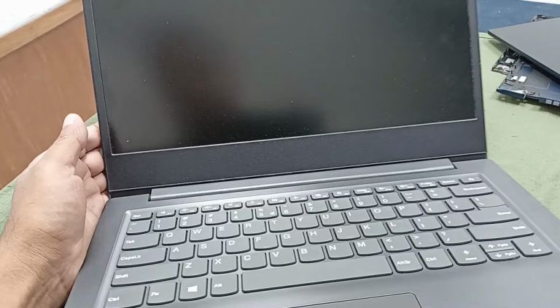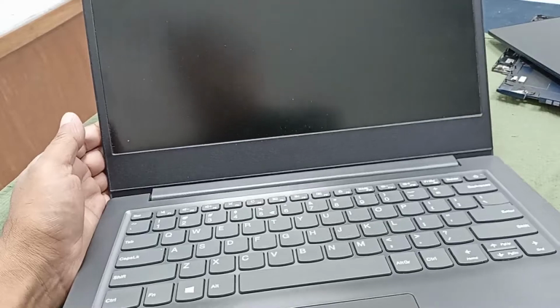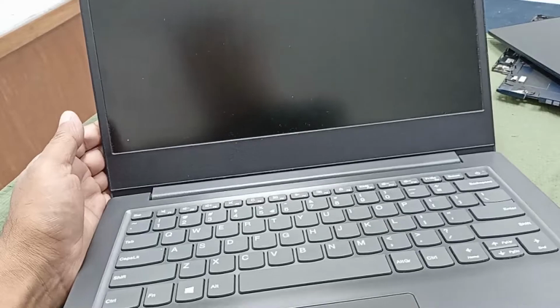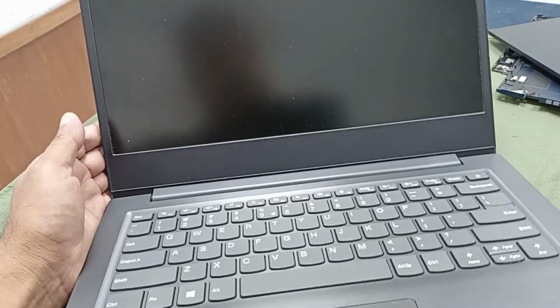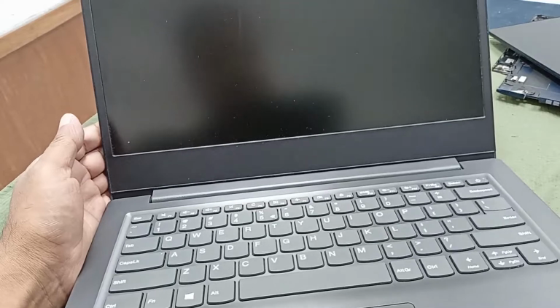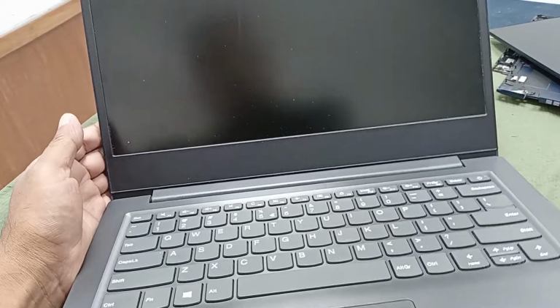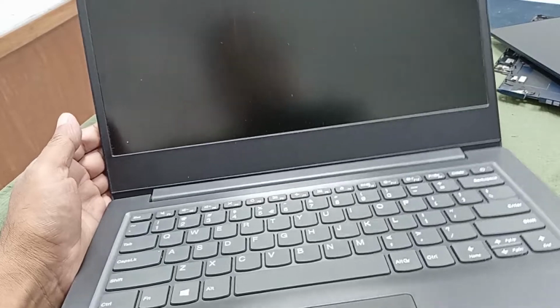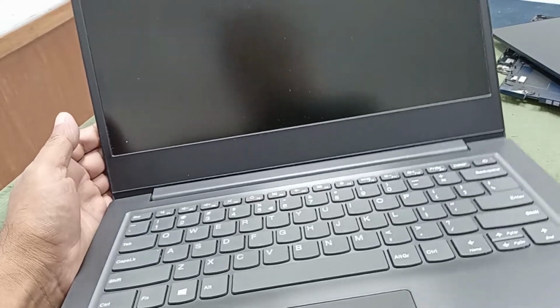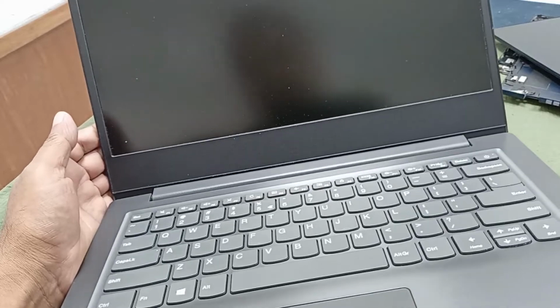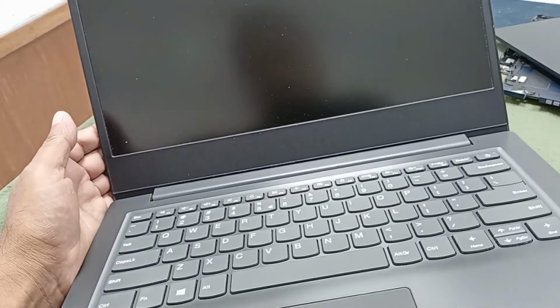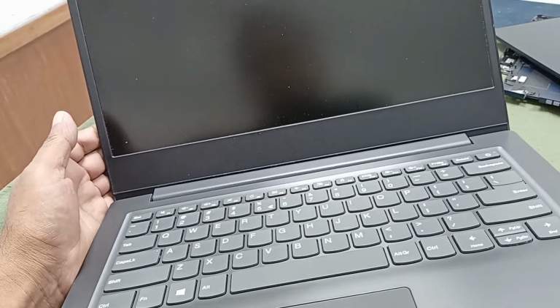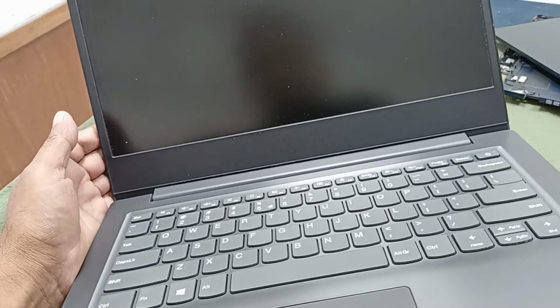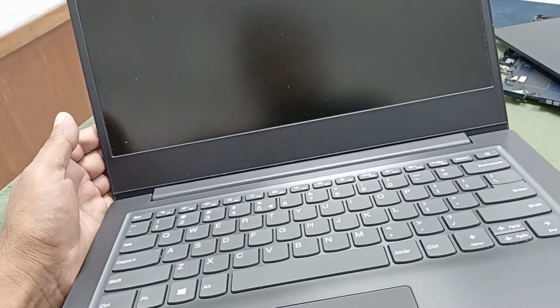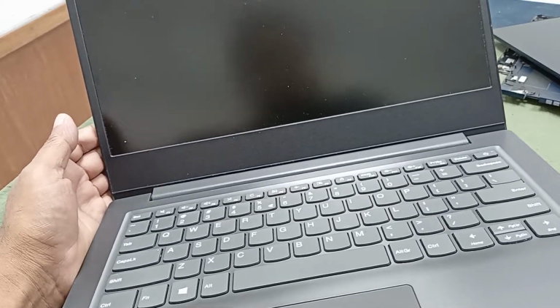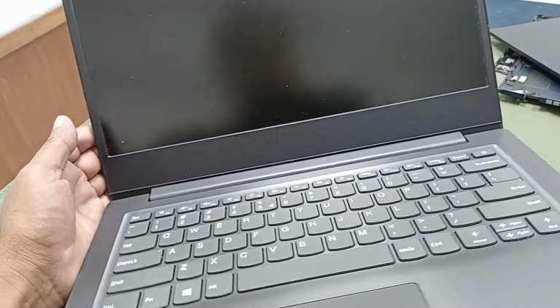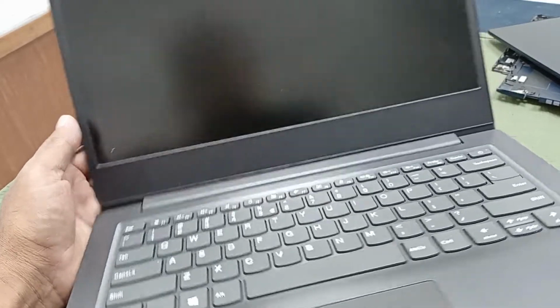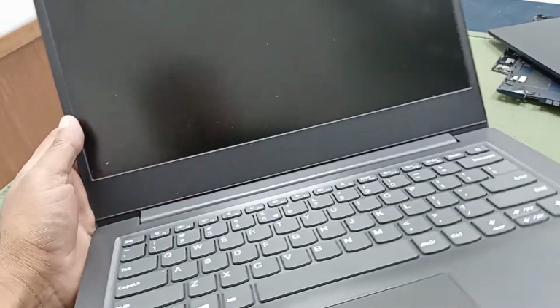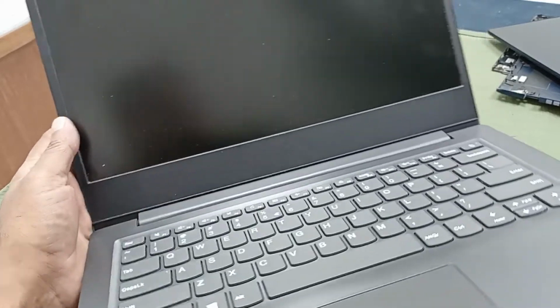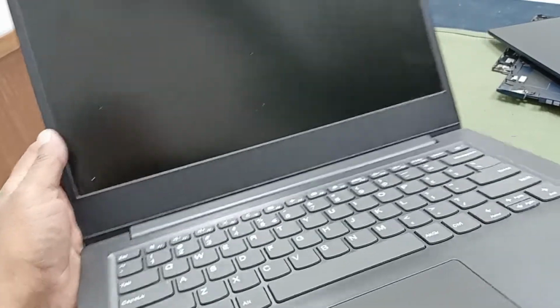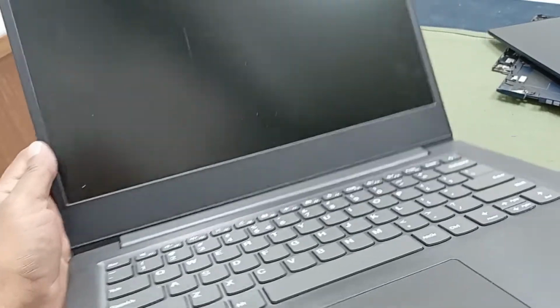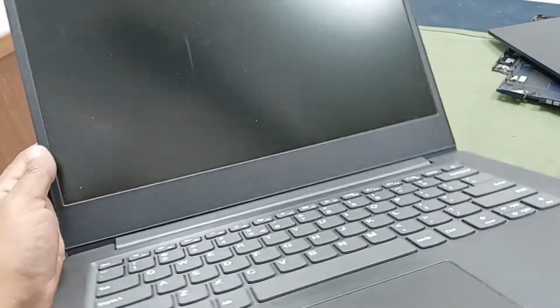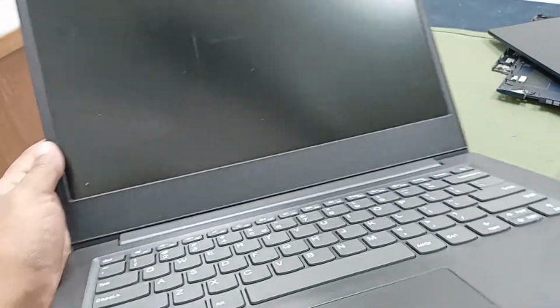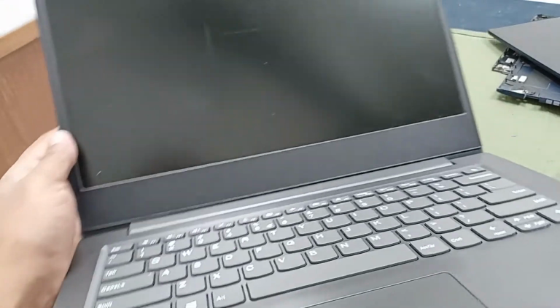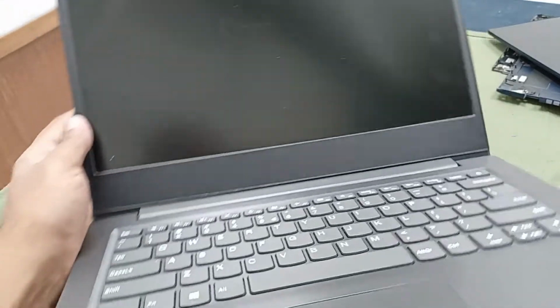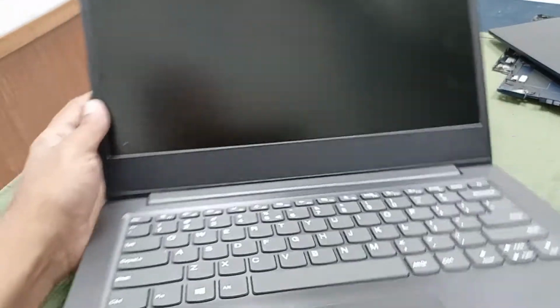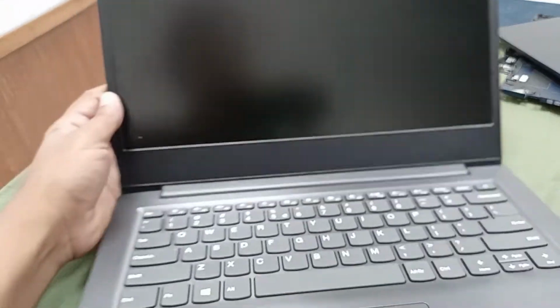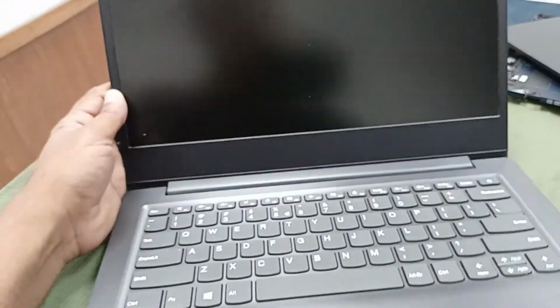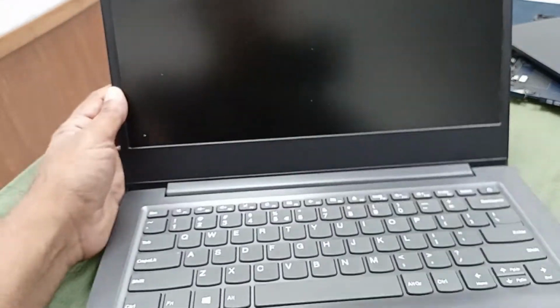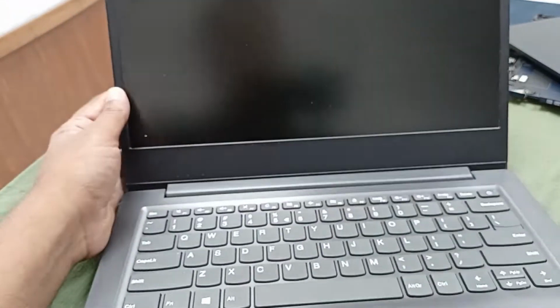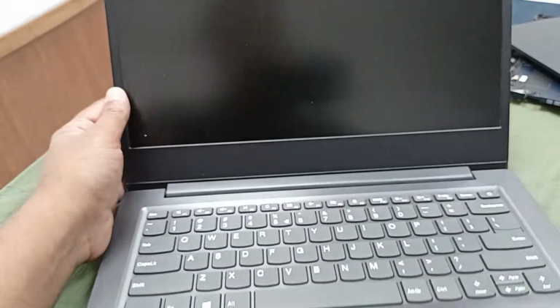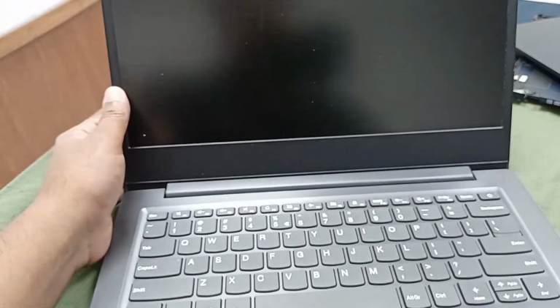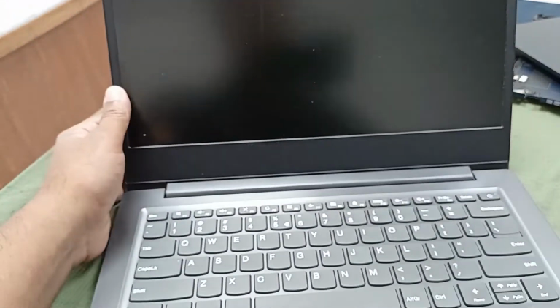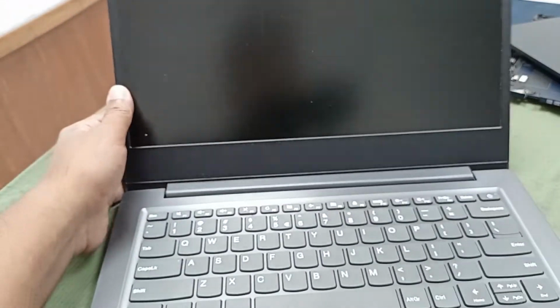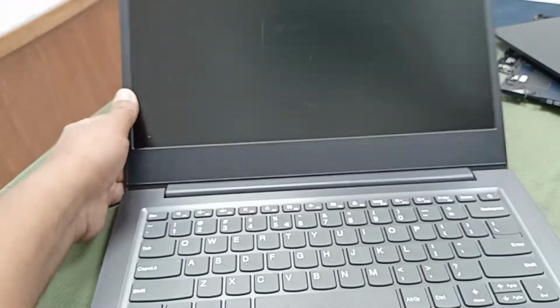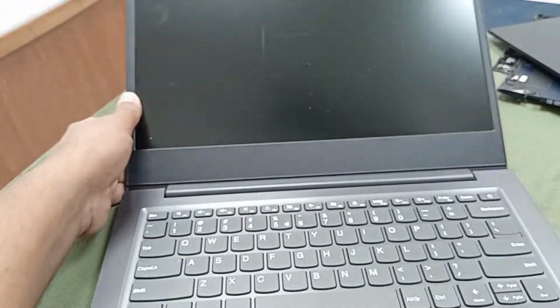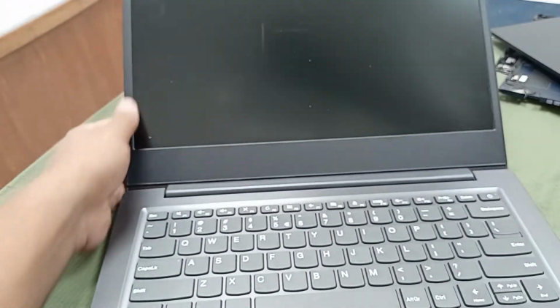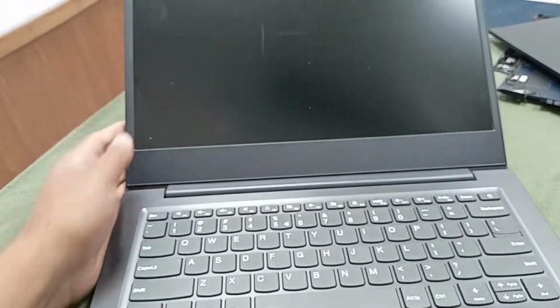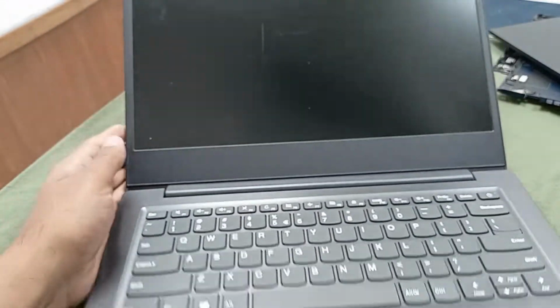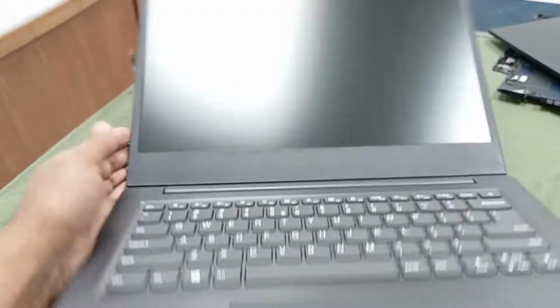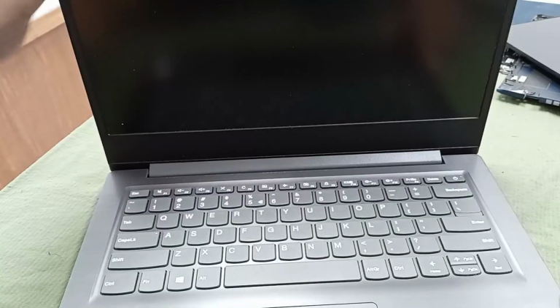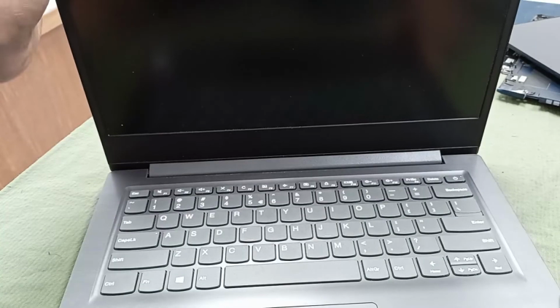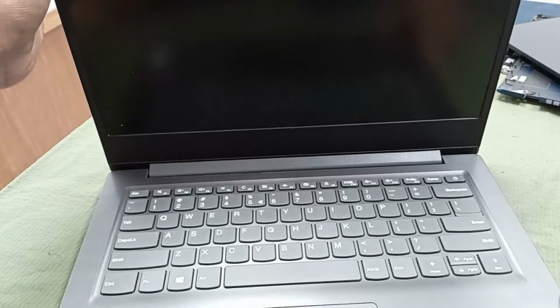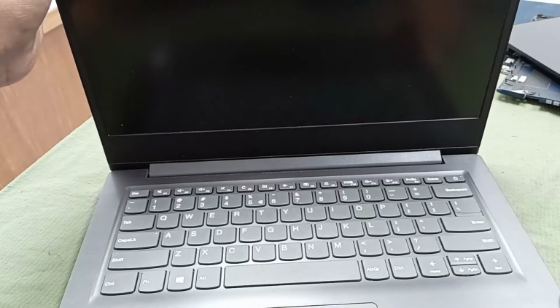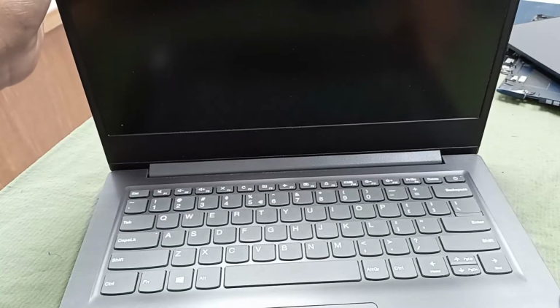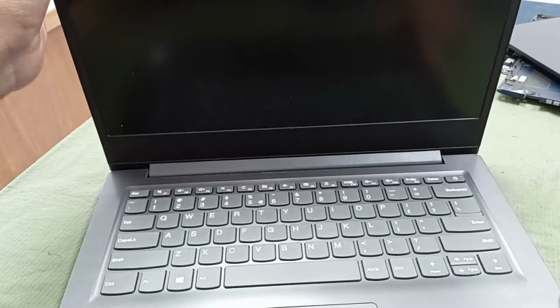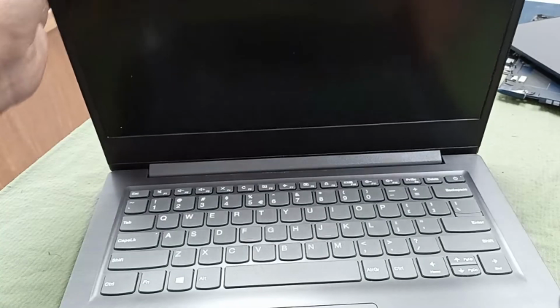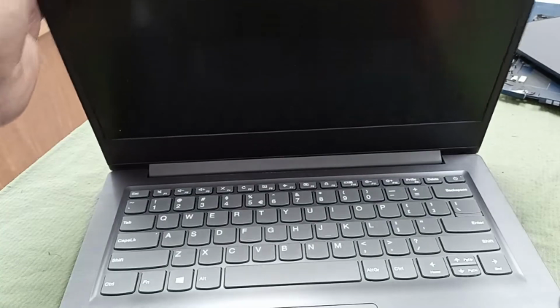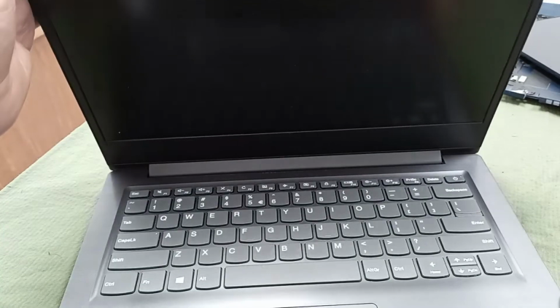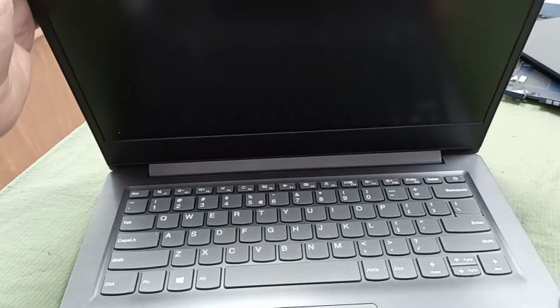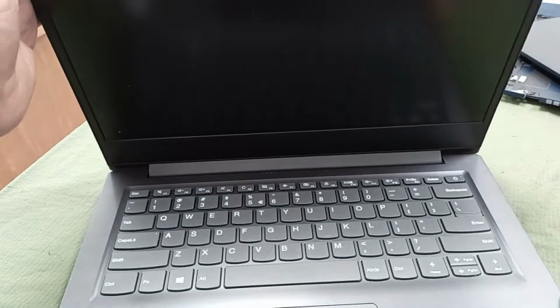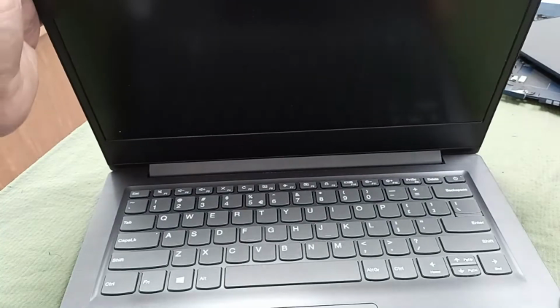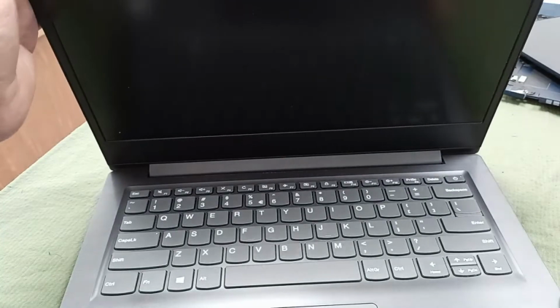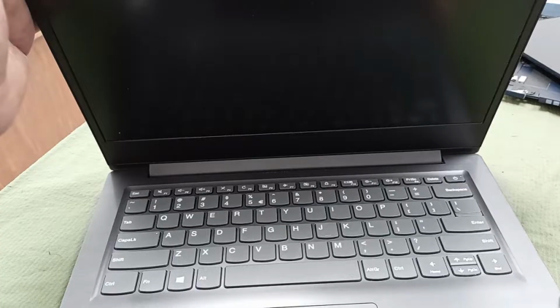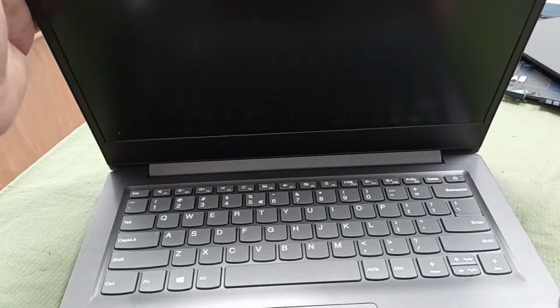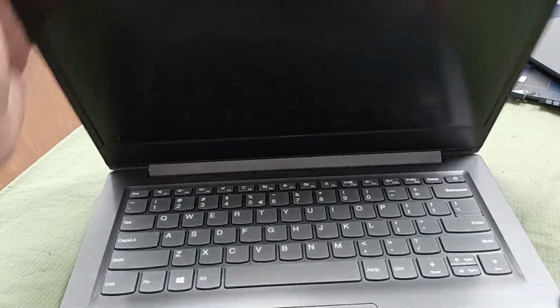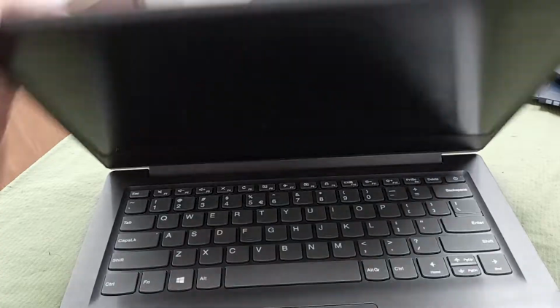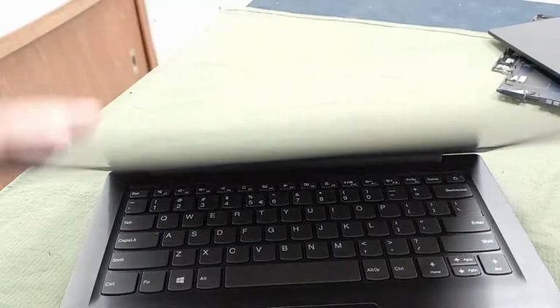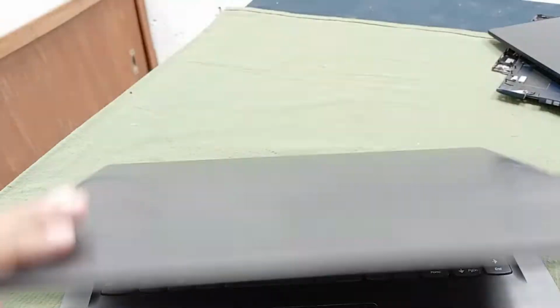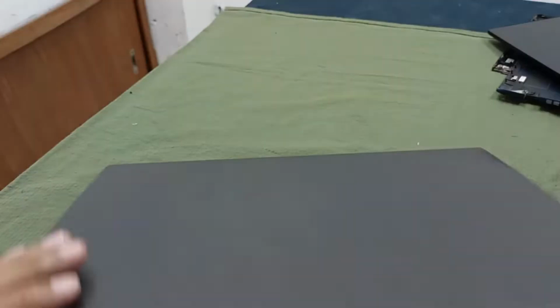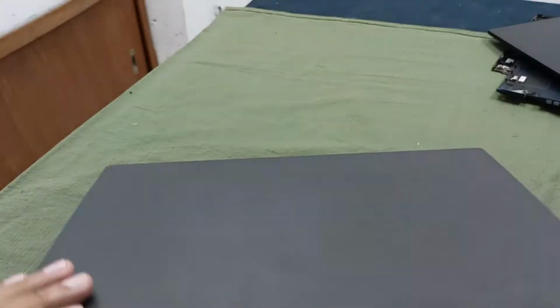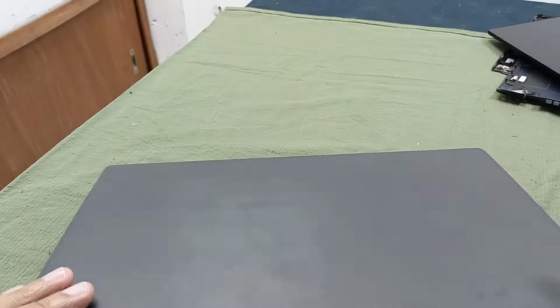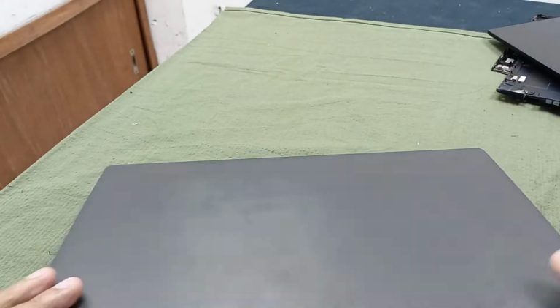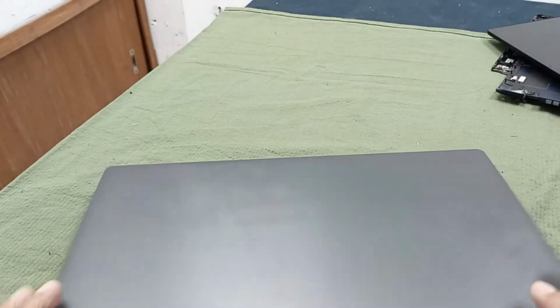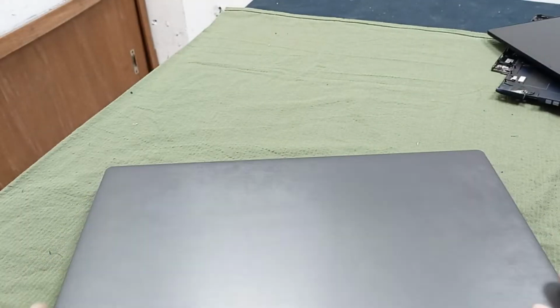Here is a Lenovo B14 laptop and today I will change this laptop keyboard. This is a very simple and easy way to do it.